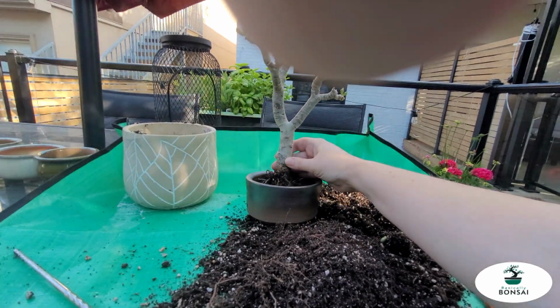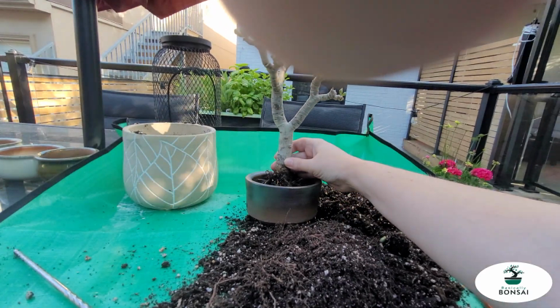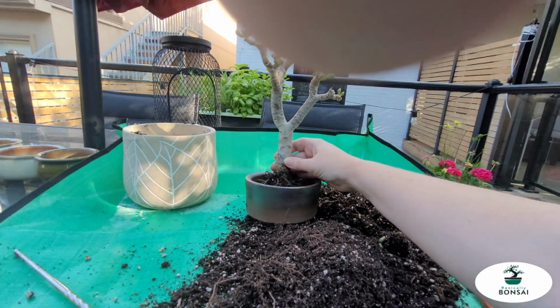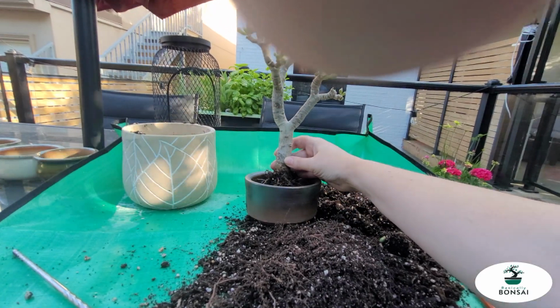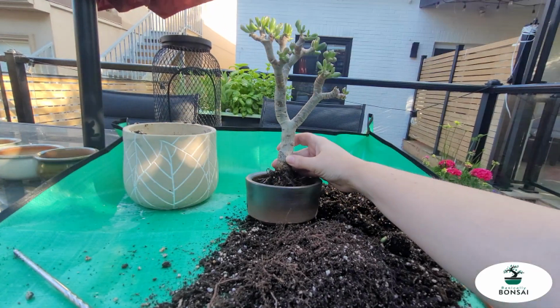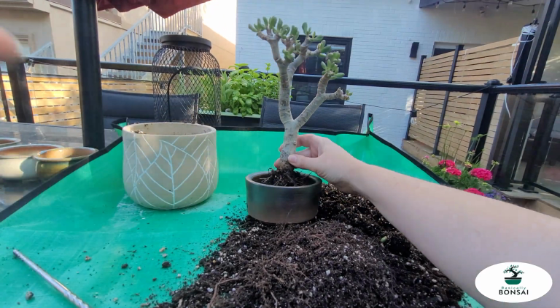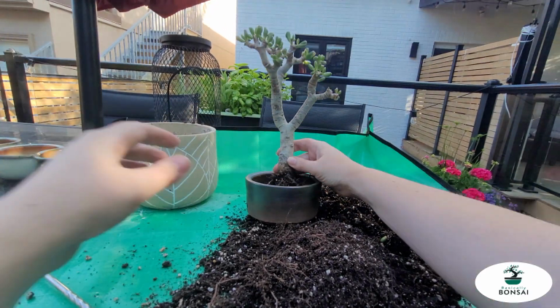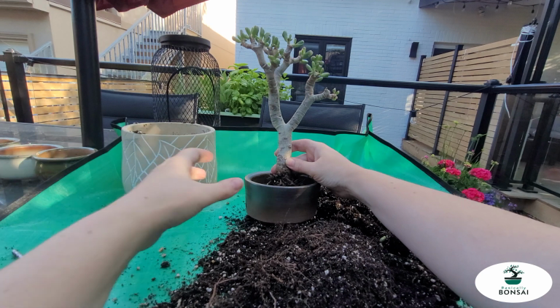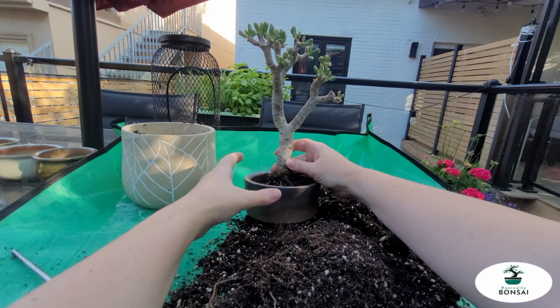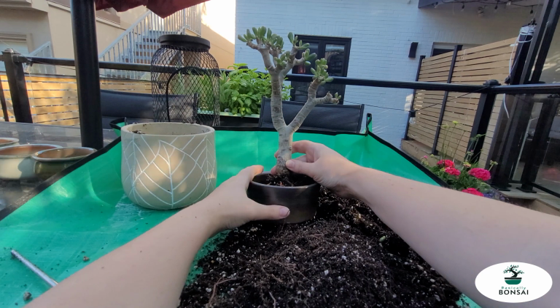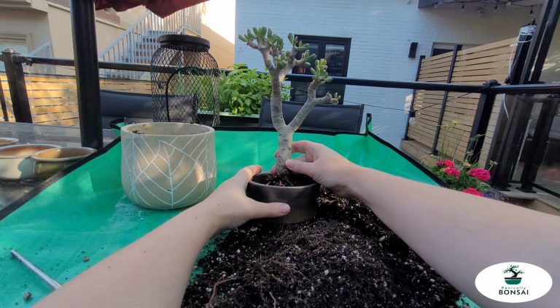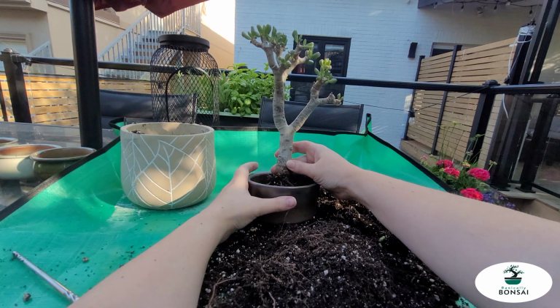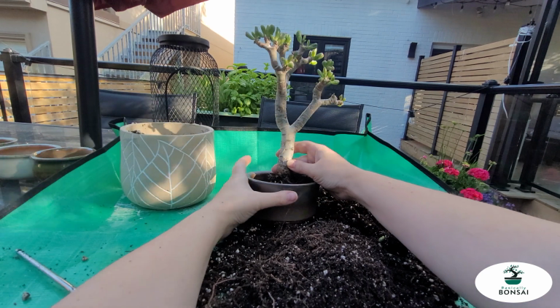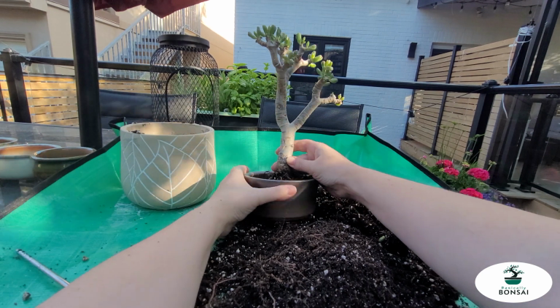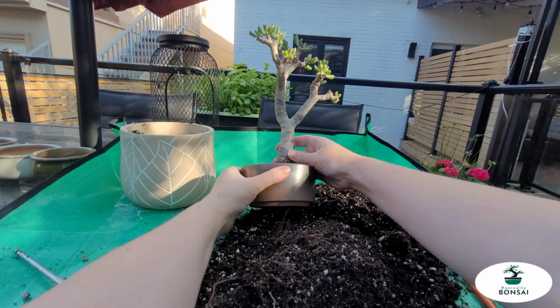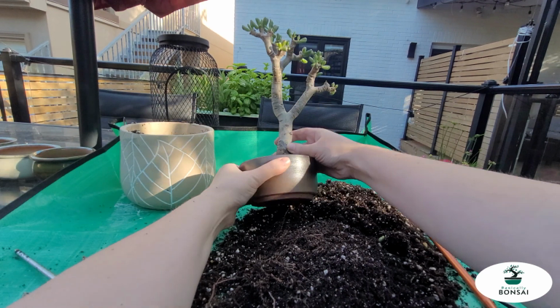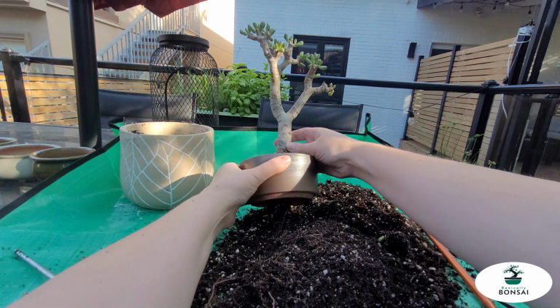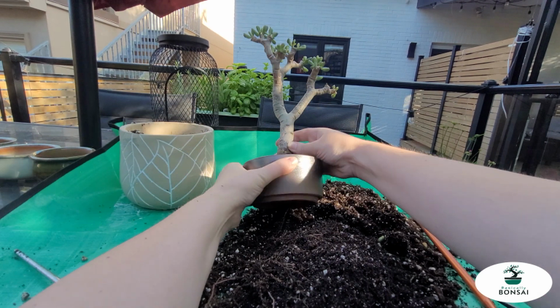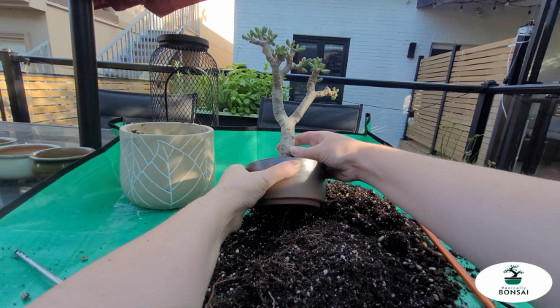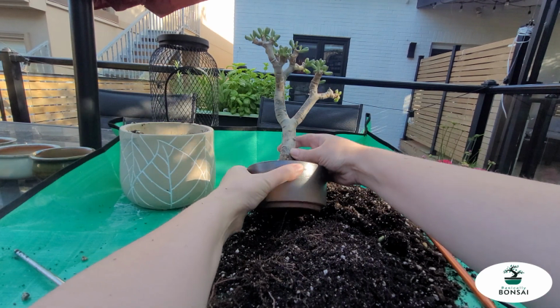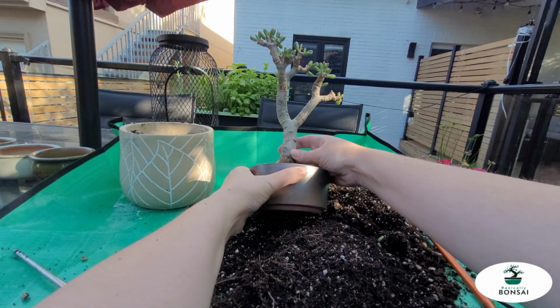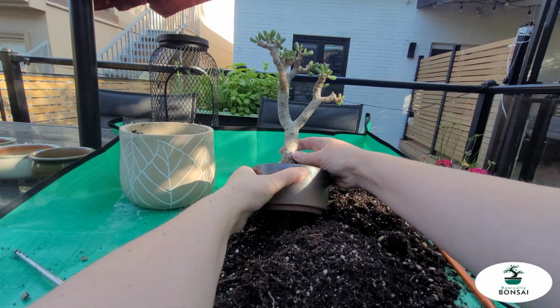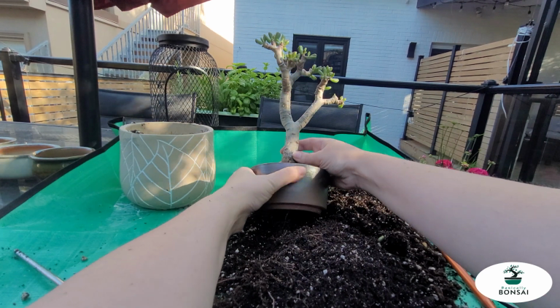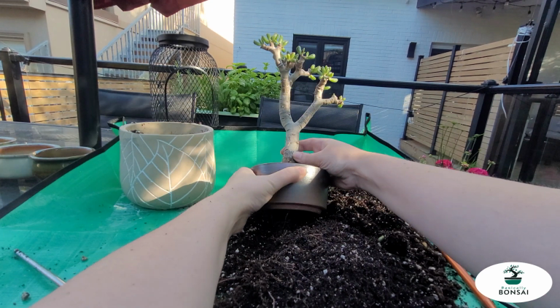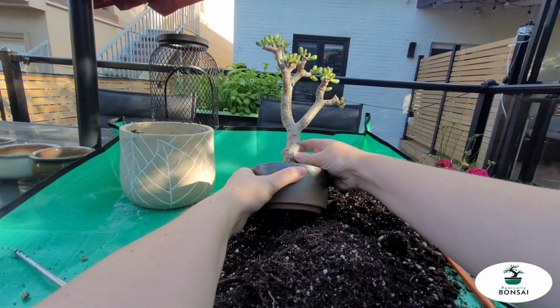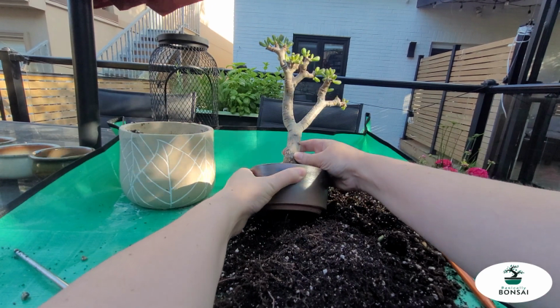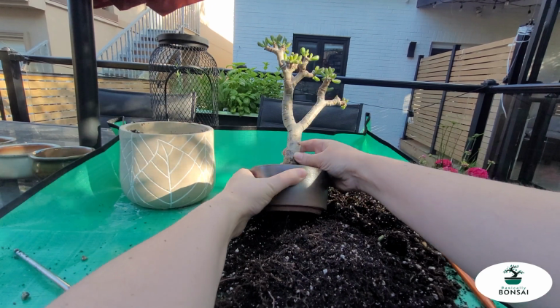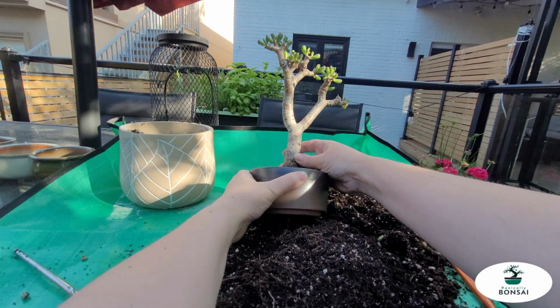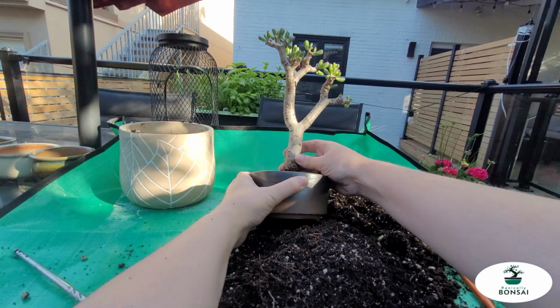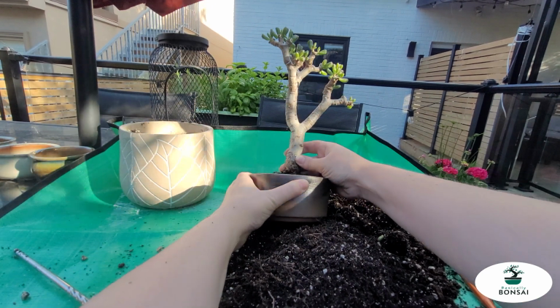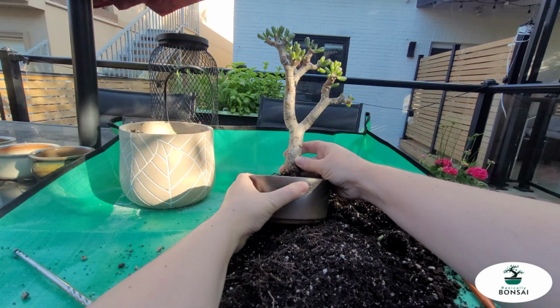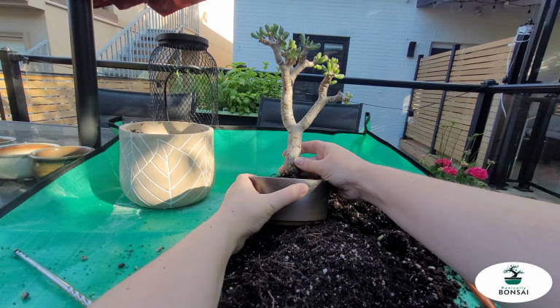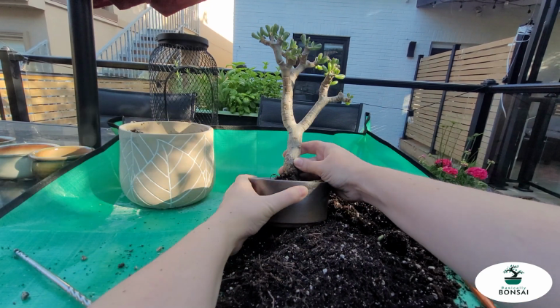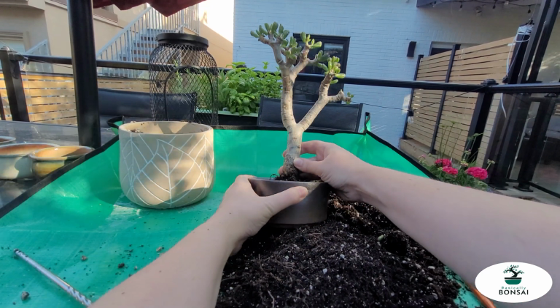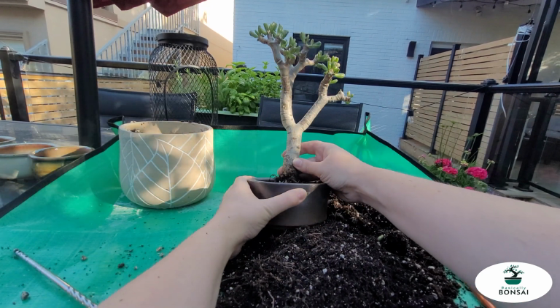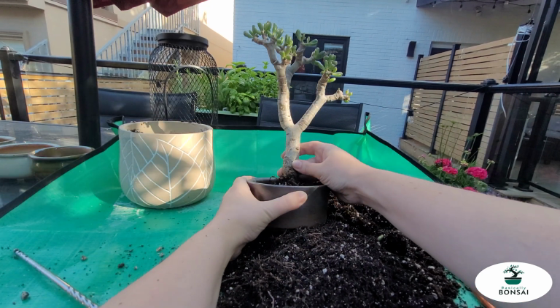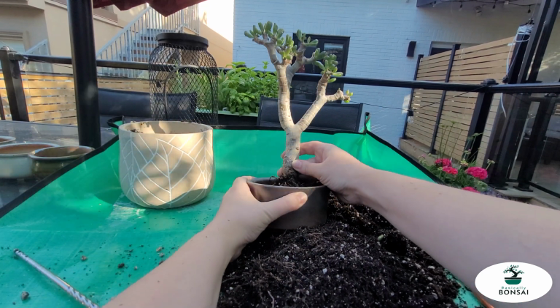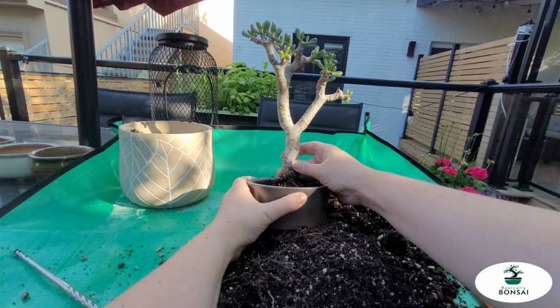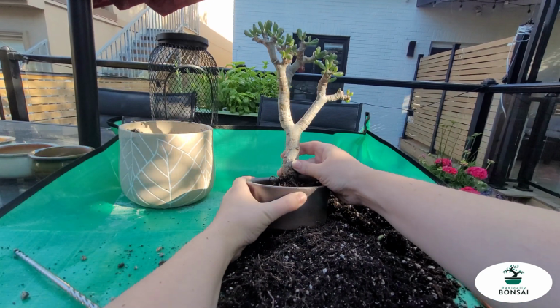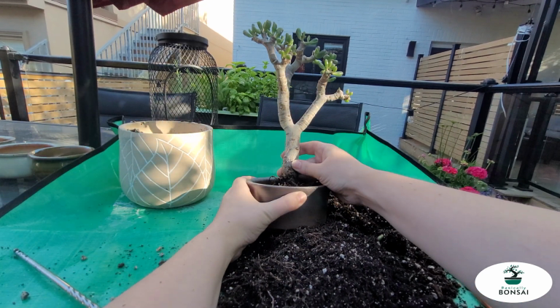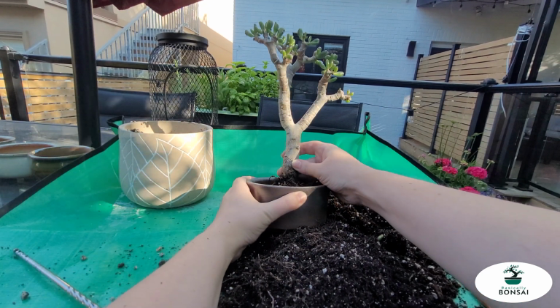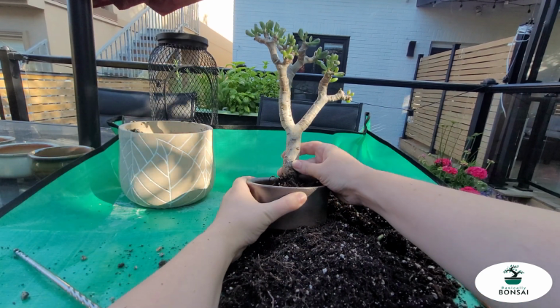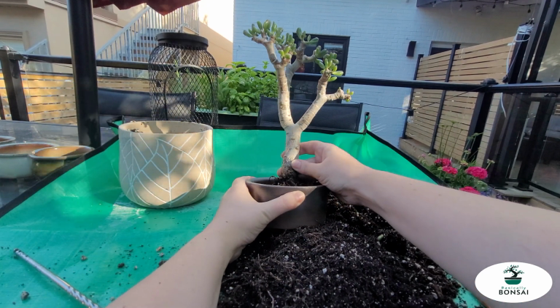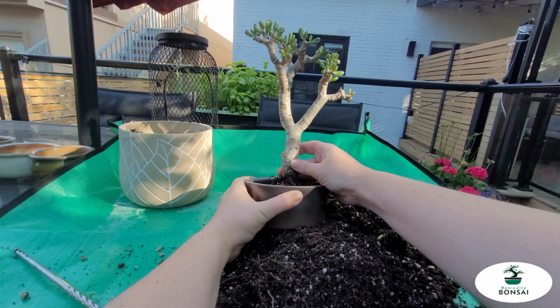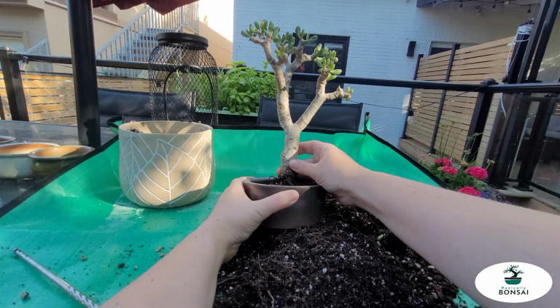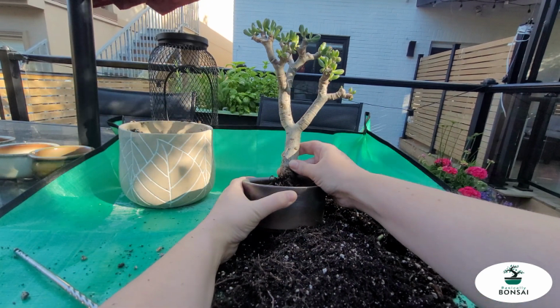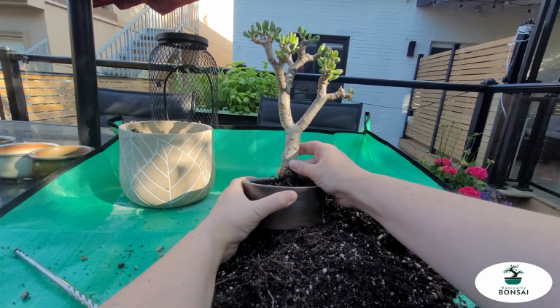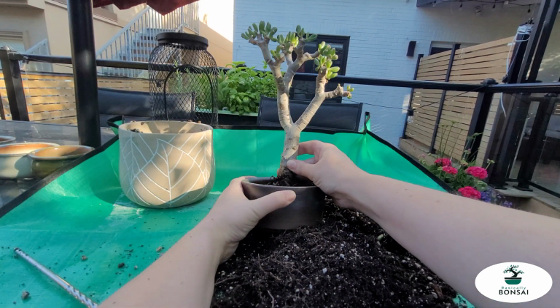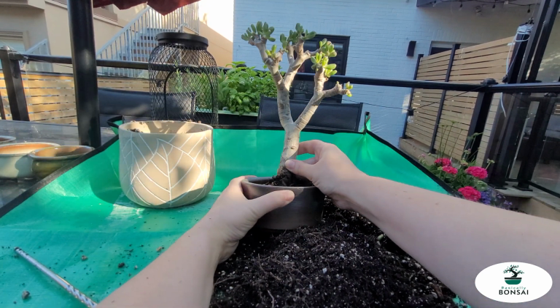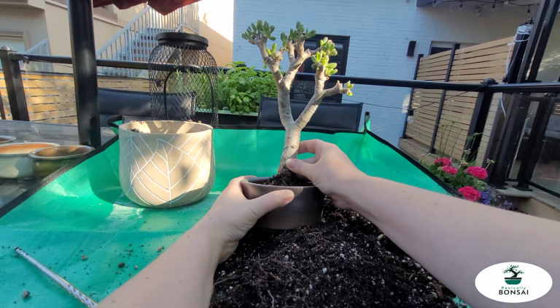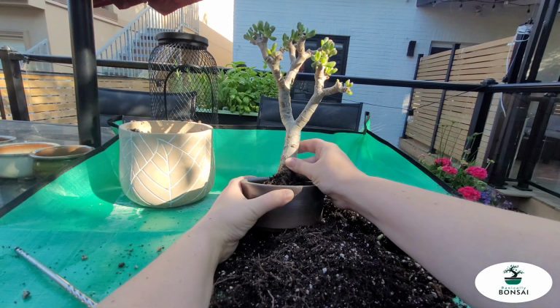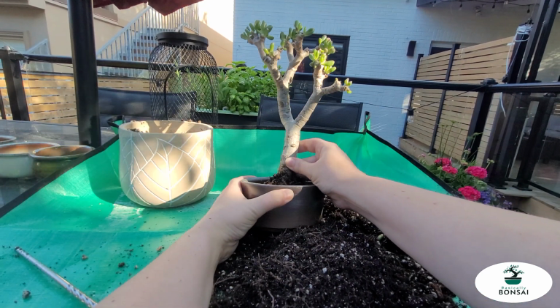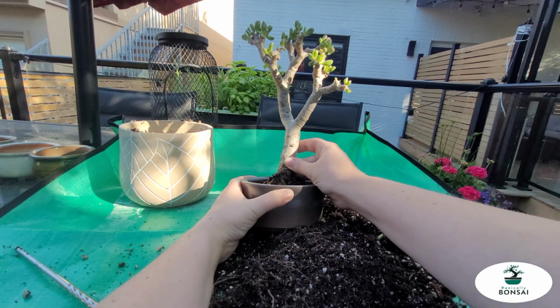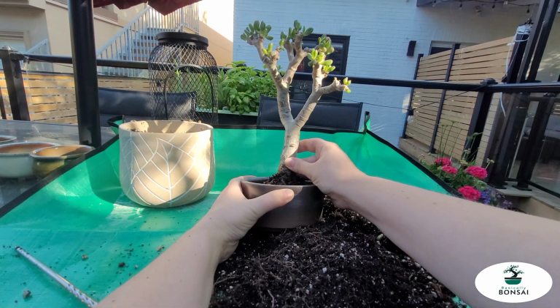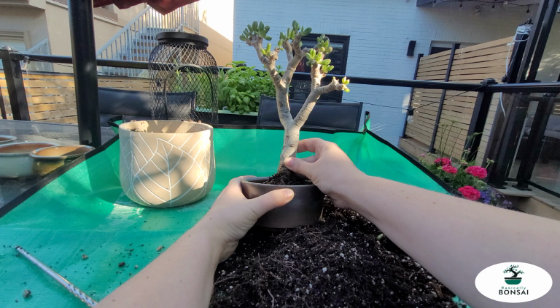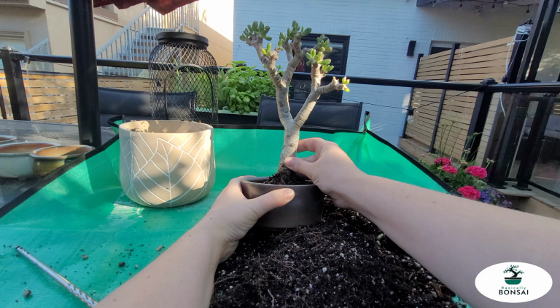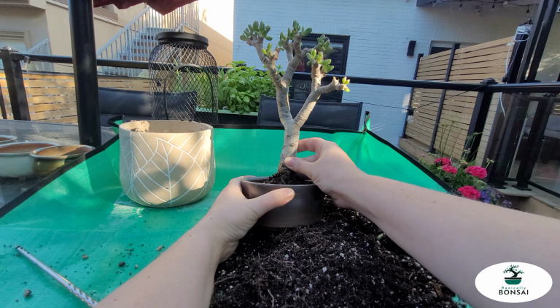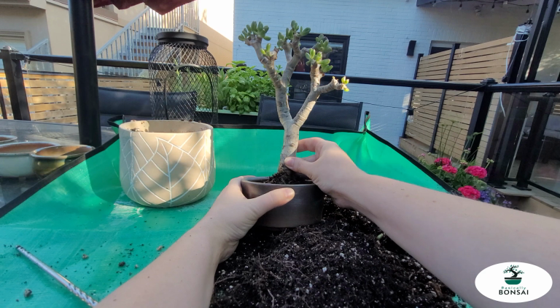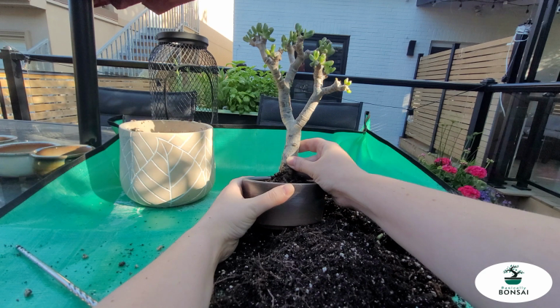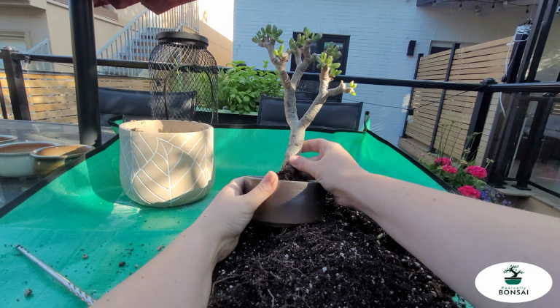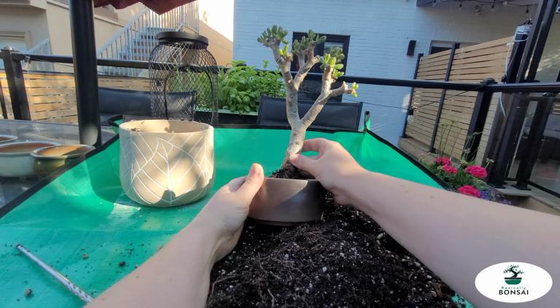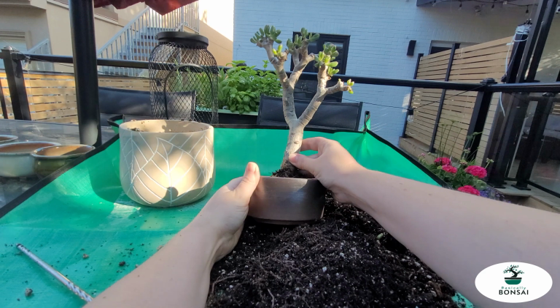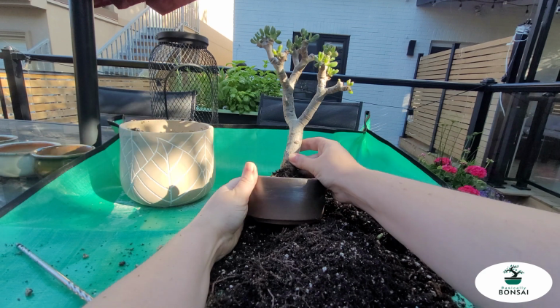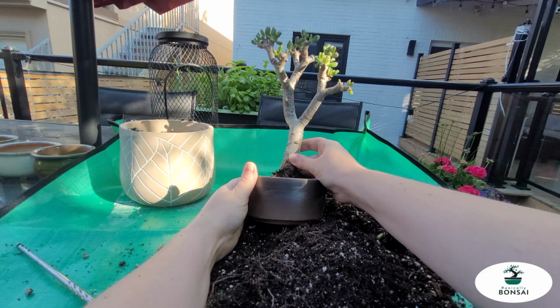There you go — full effect. I really like it. I think it'll work great.